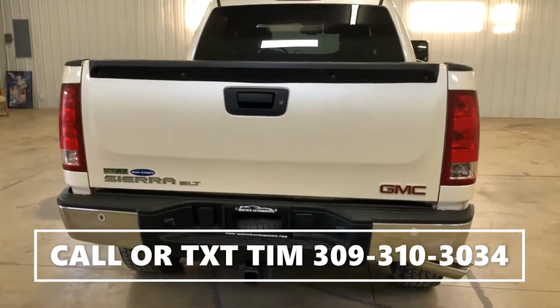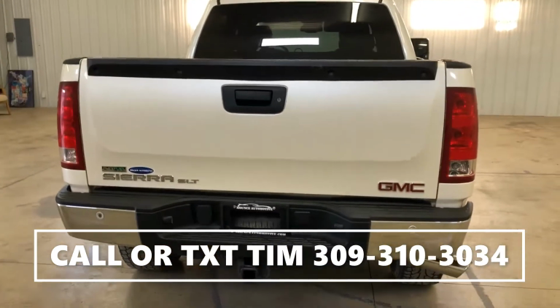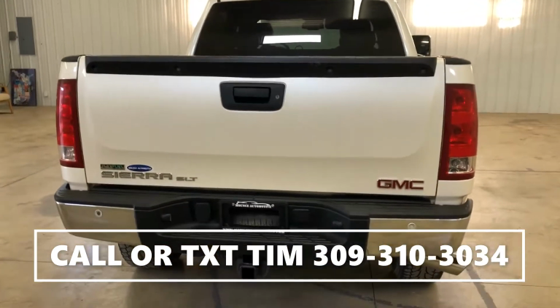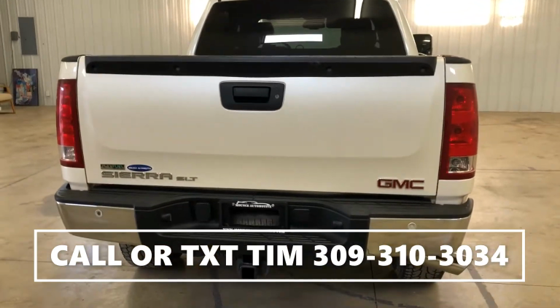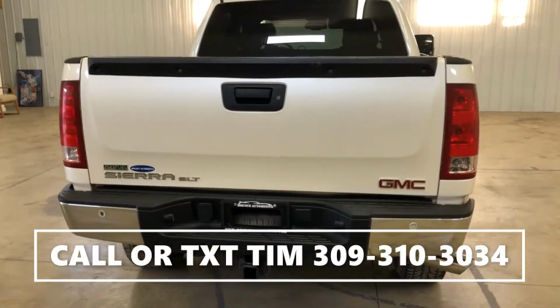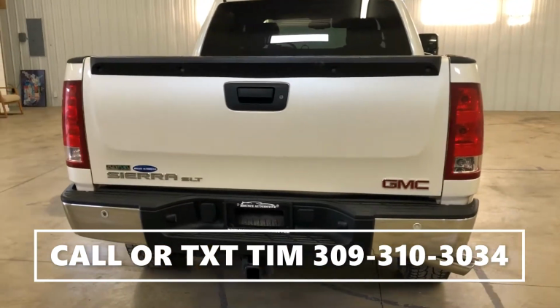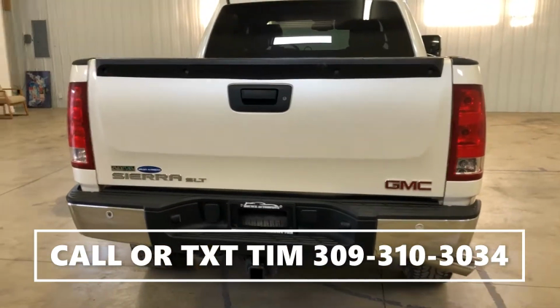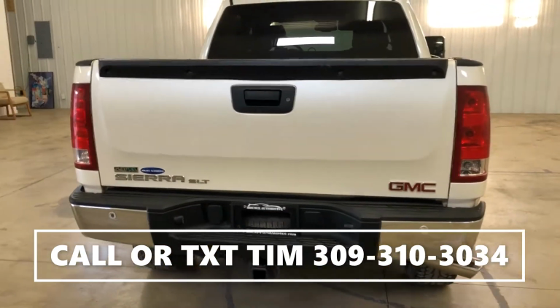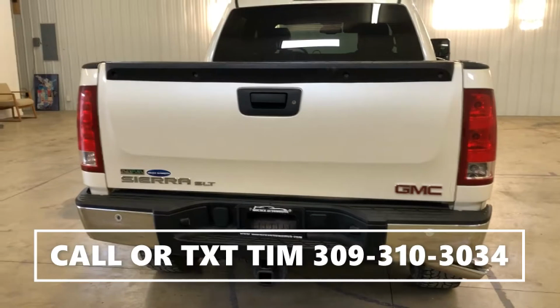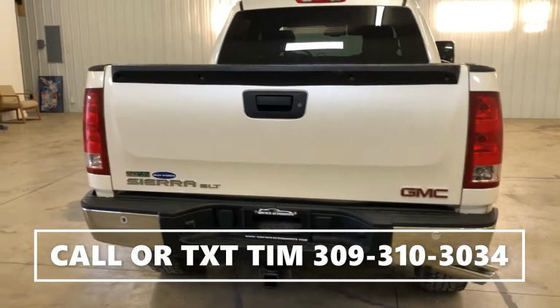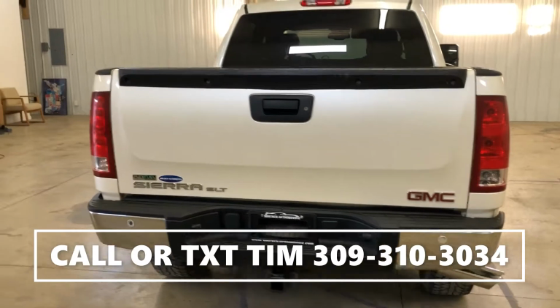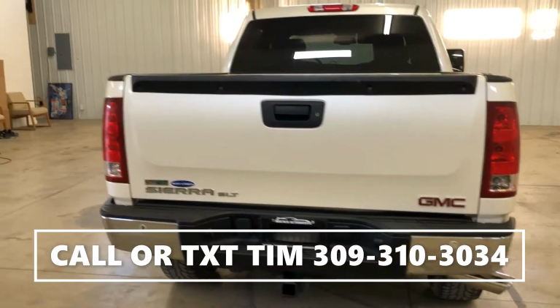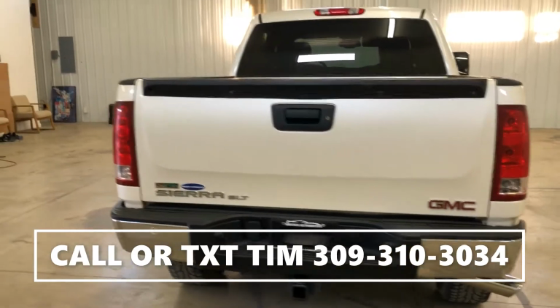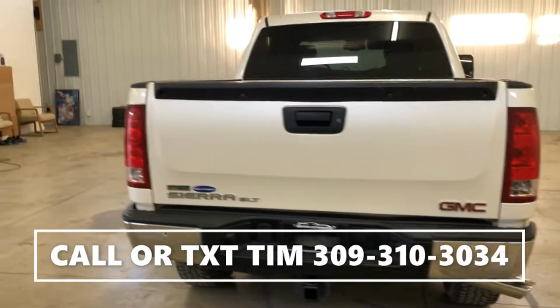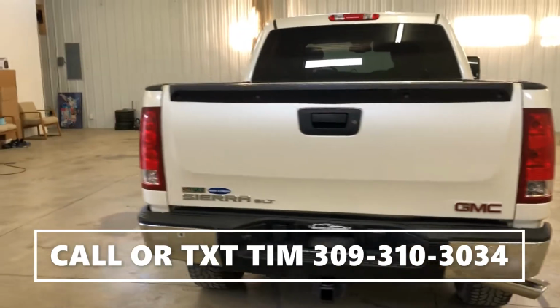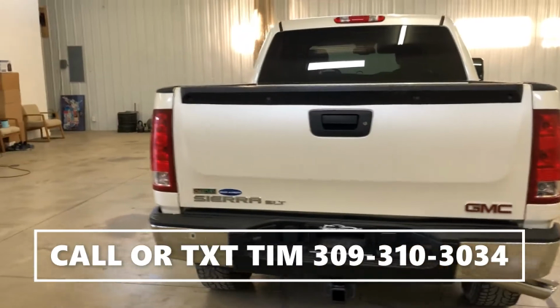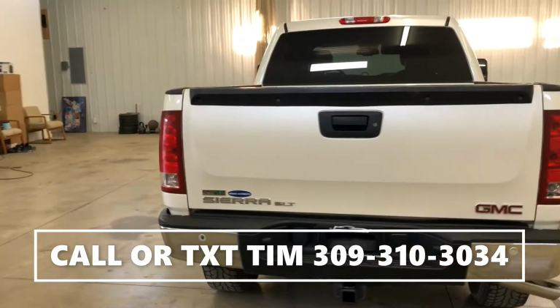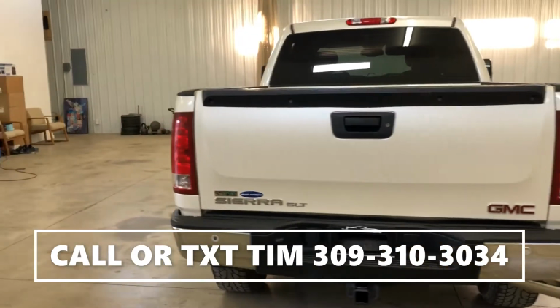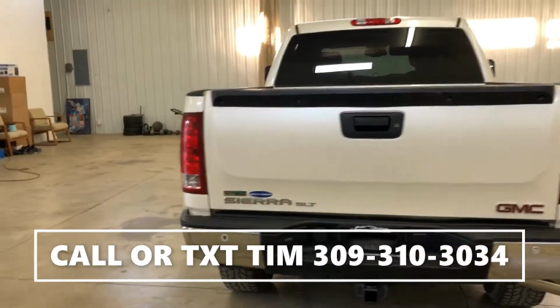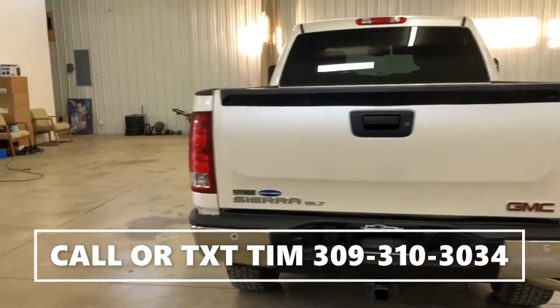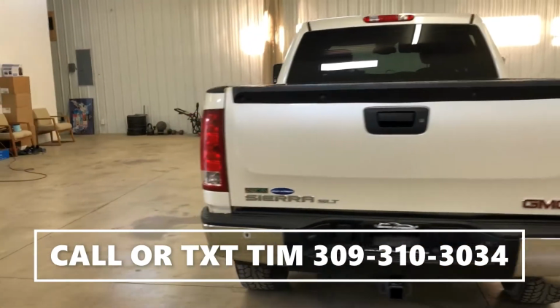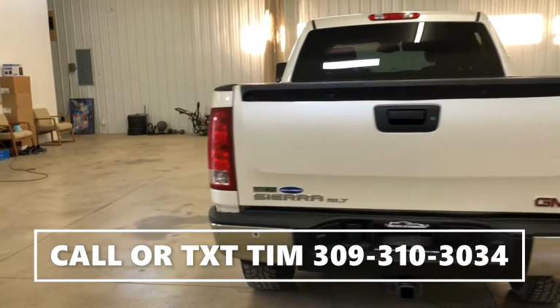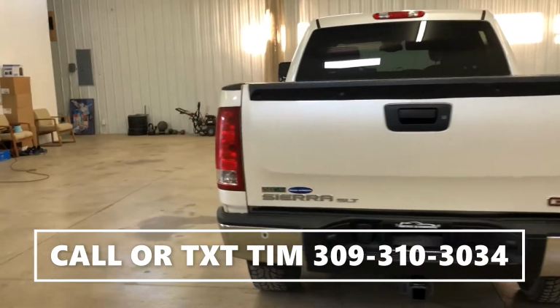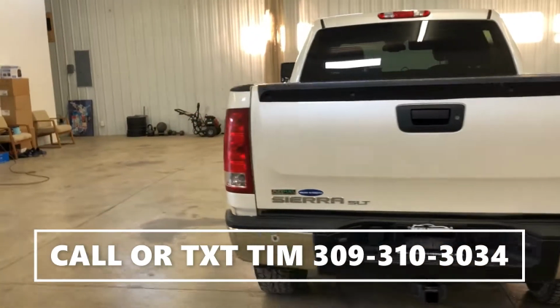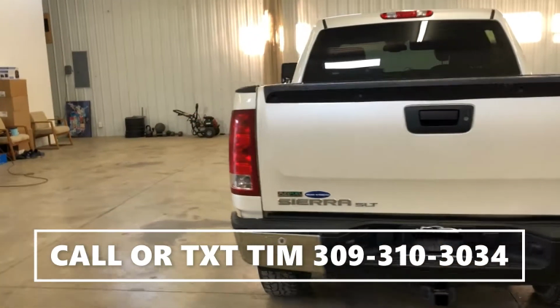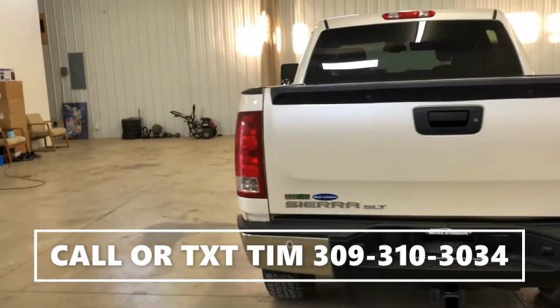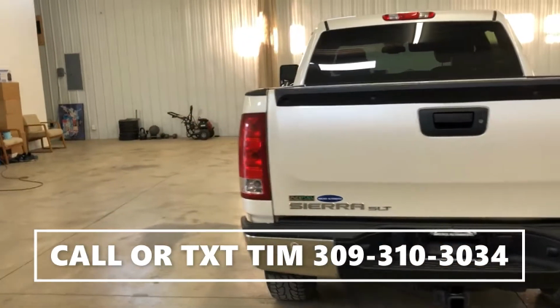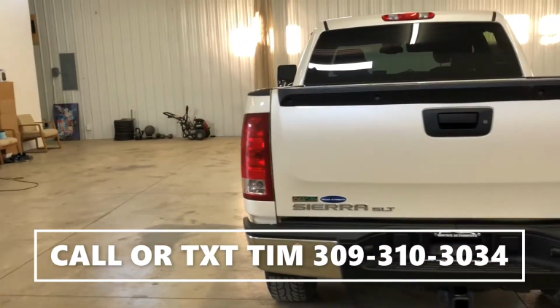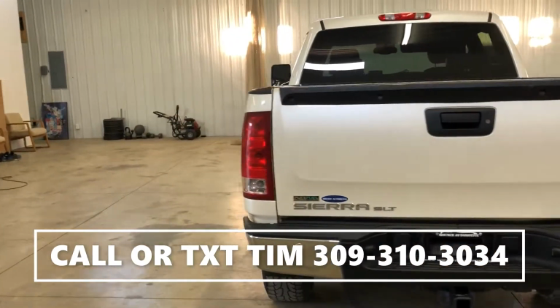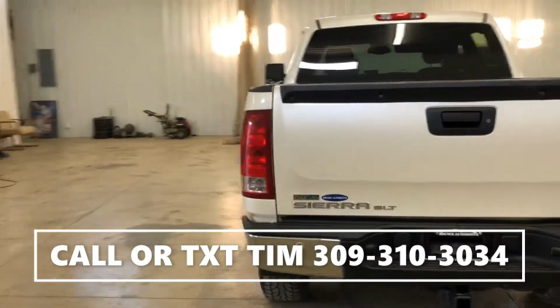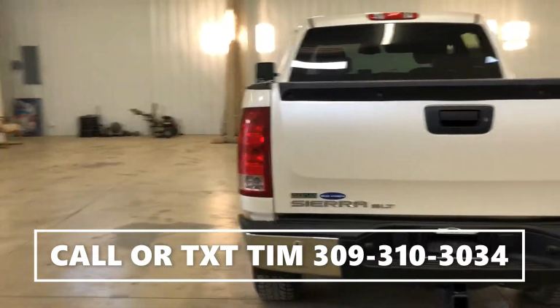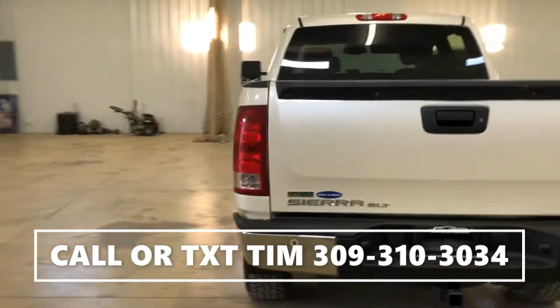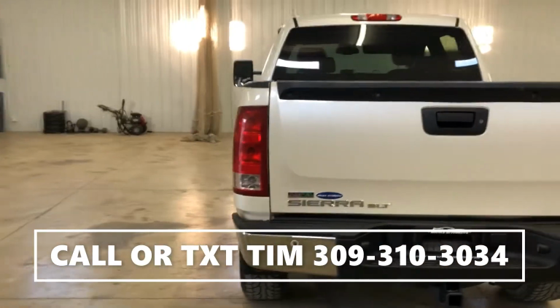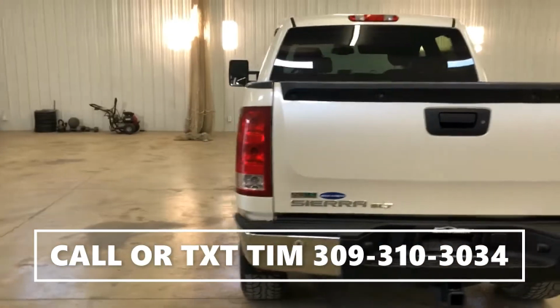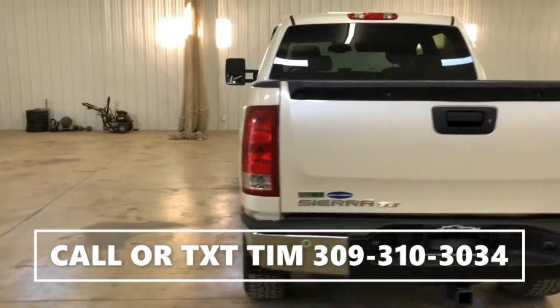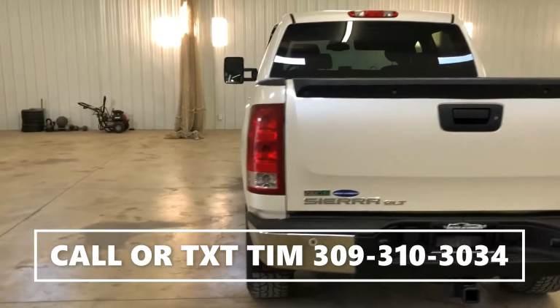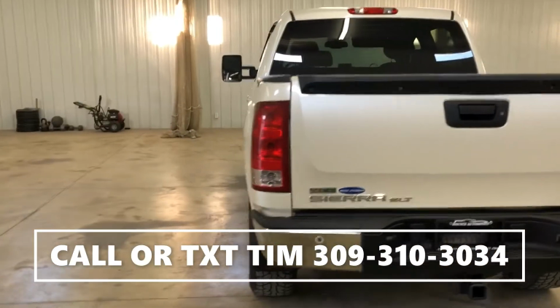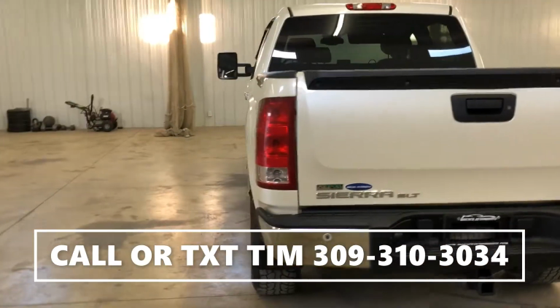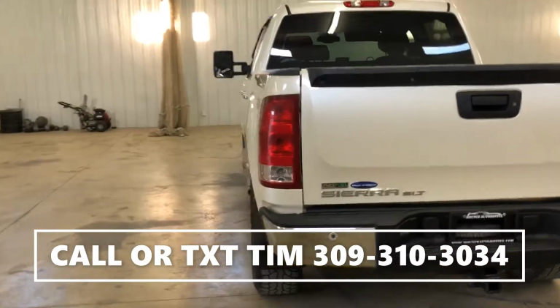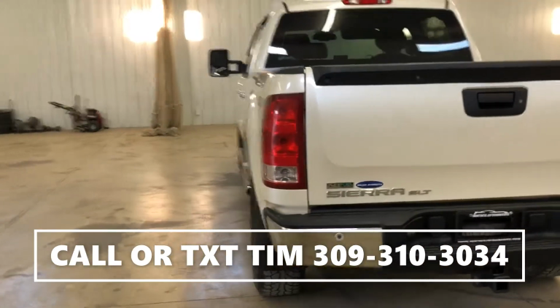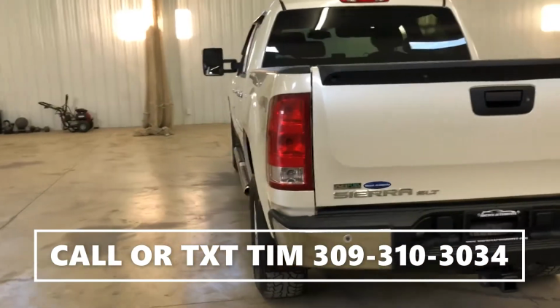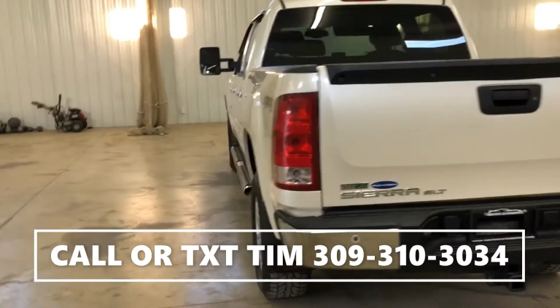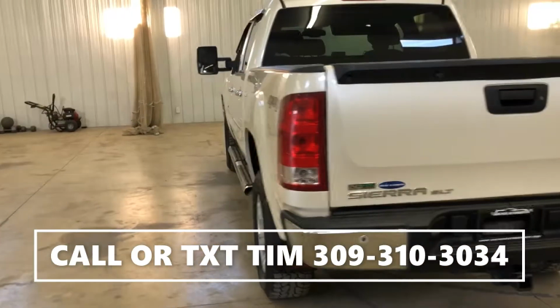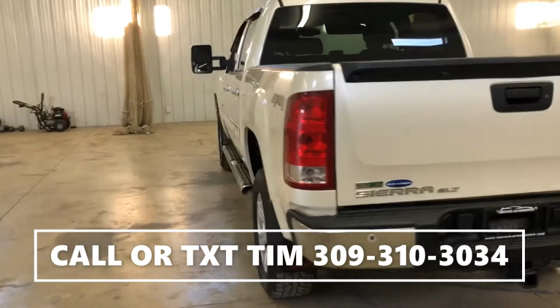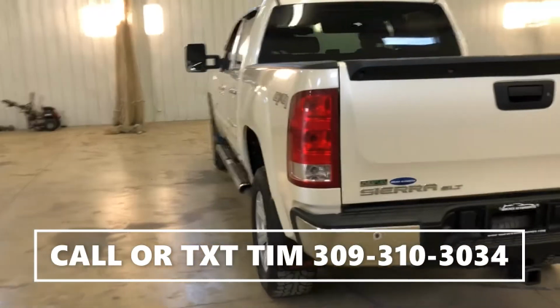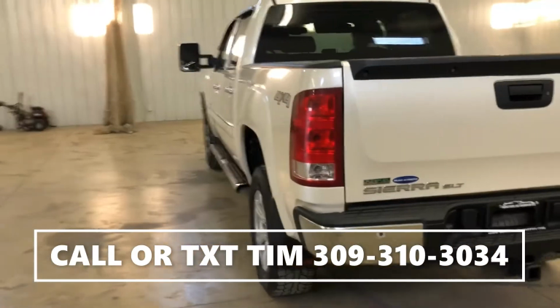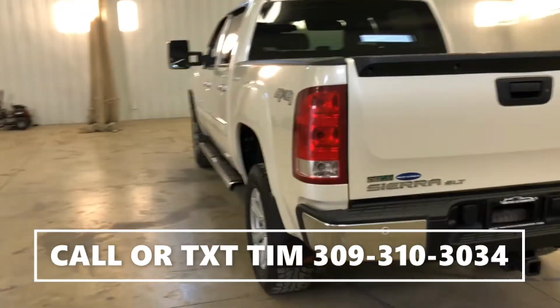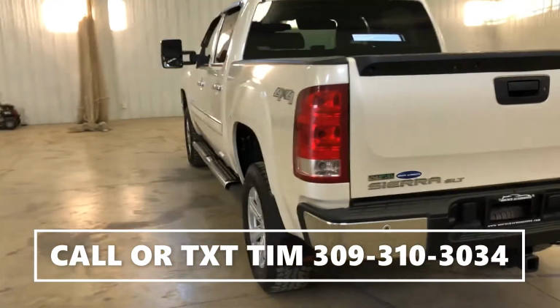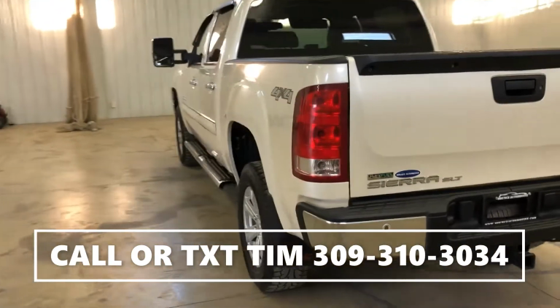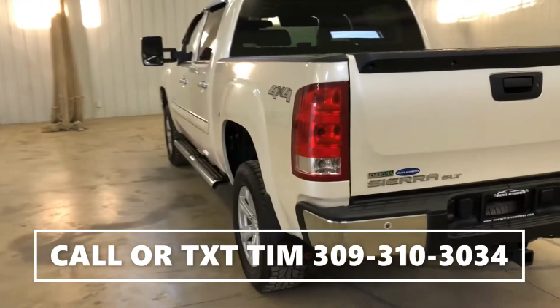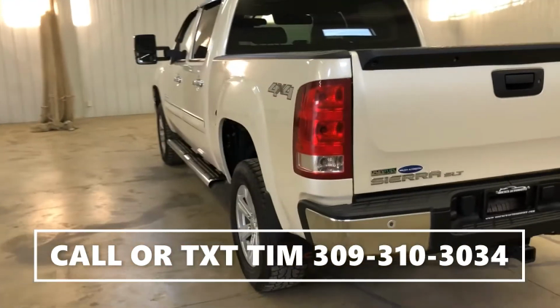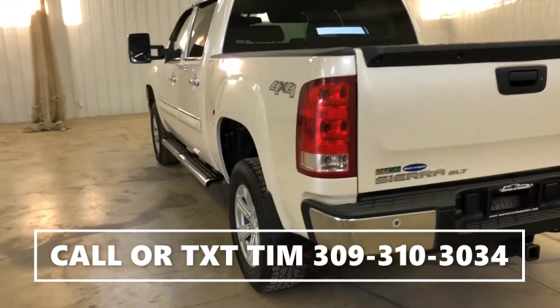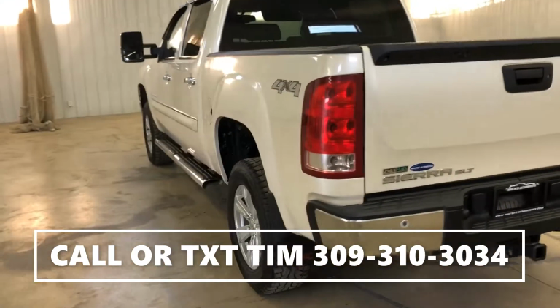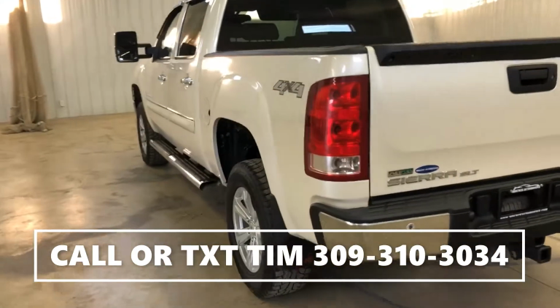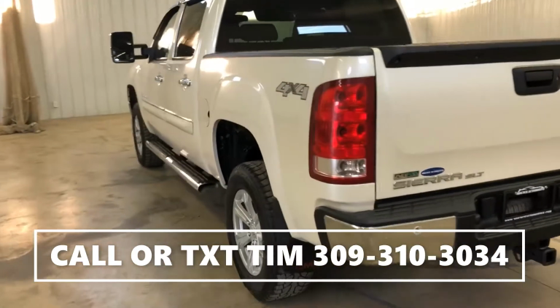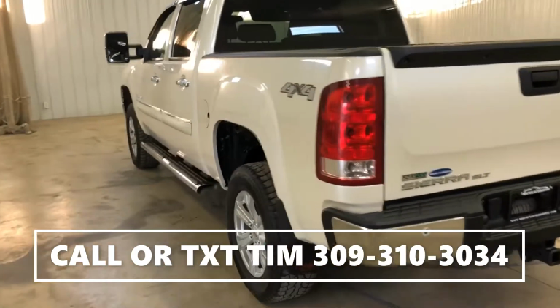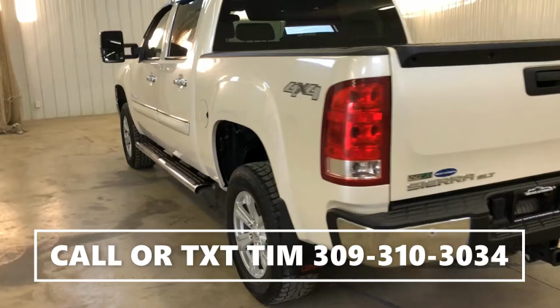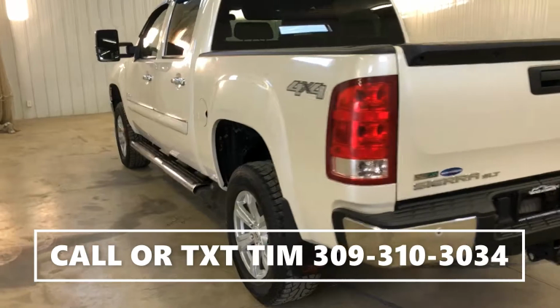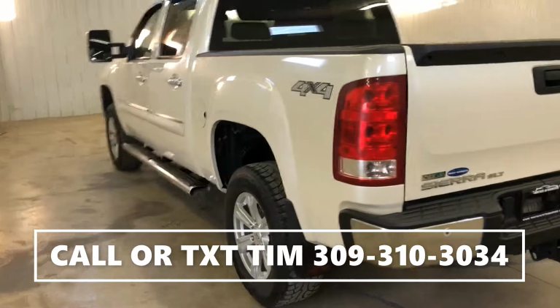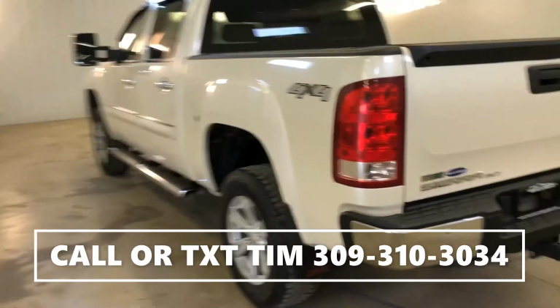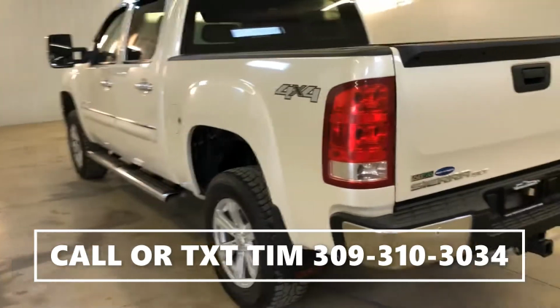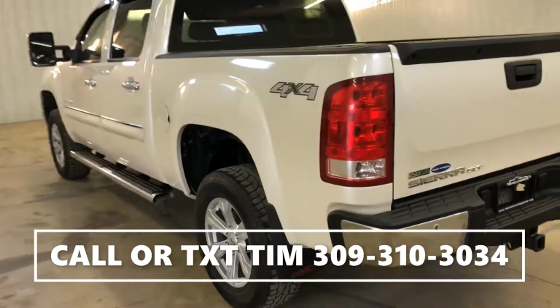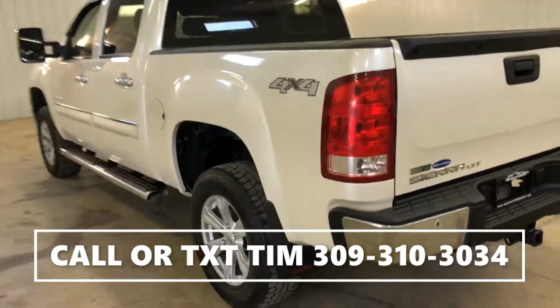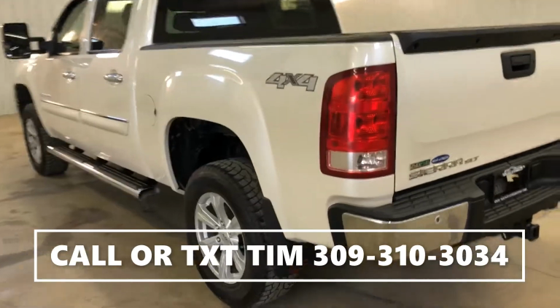We do have financing available. We have rates as low as 4.24. We also work with people that are trying to rebuild their credit.